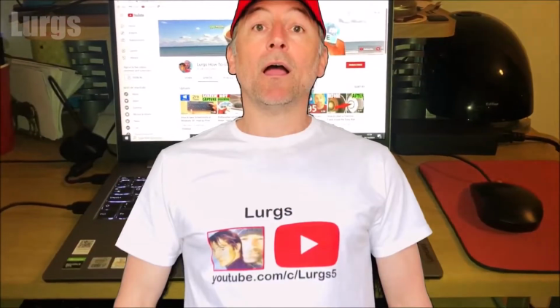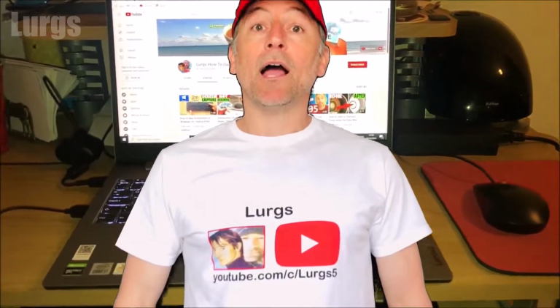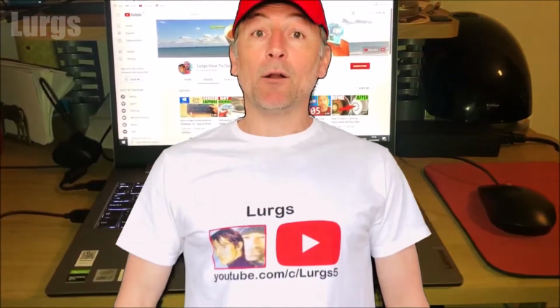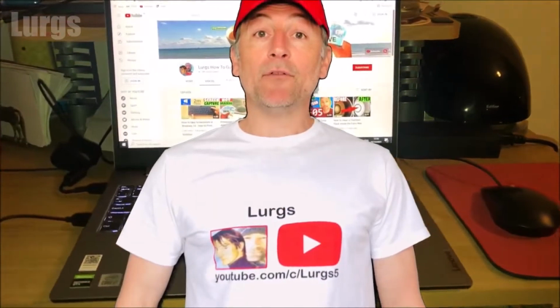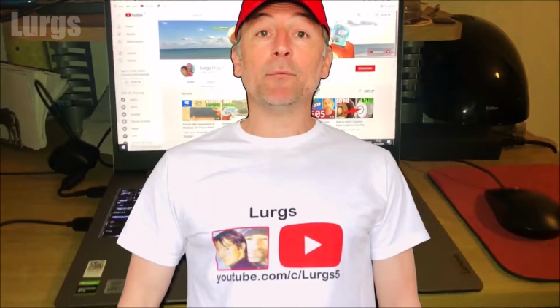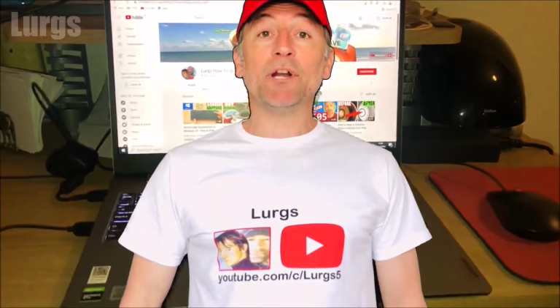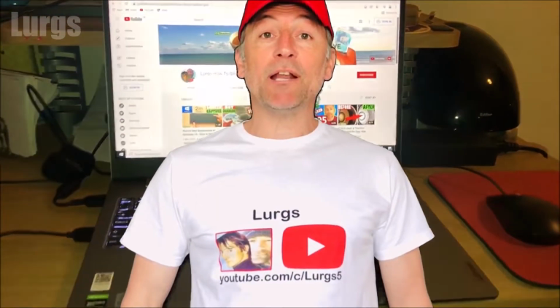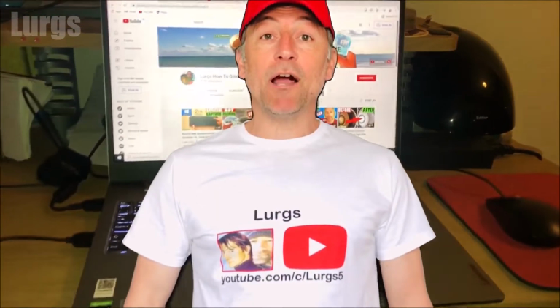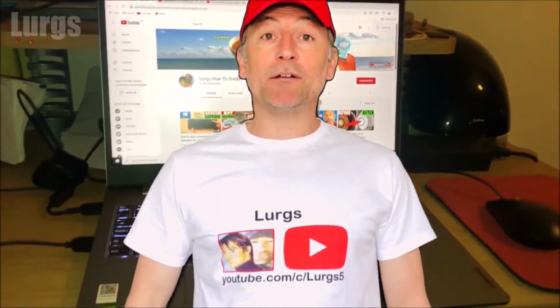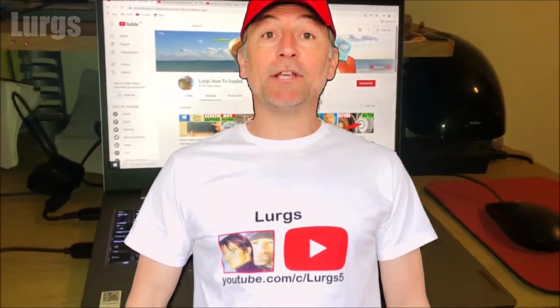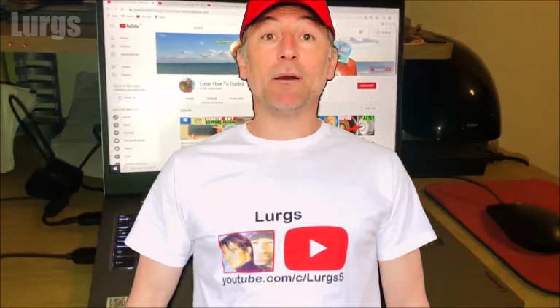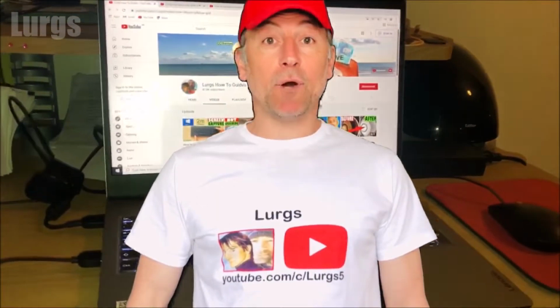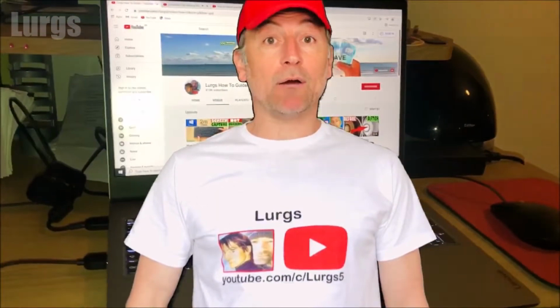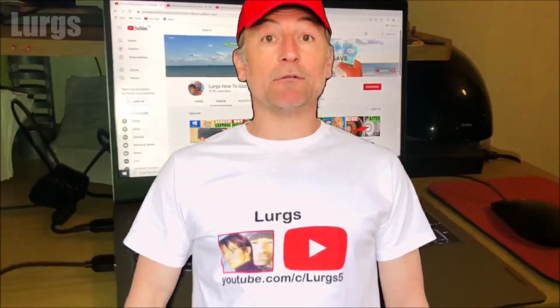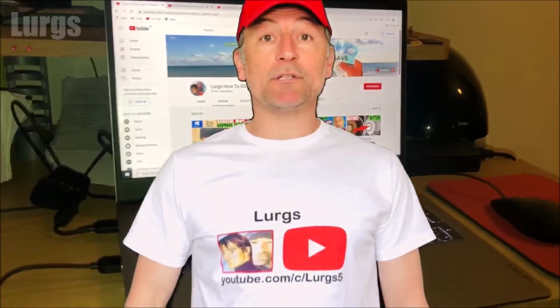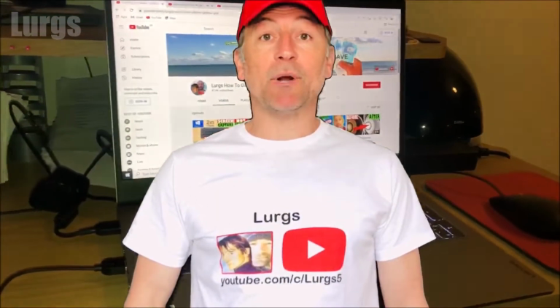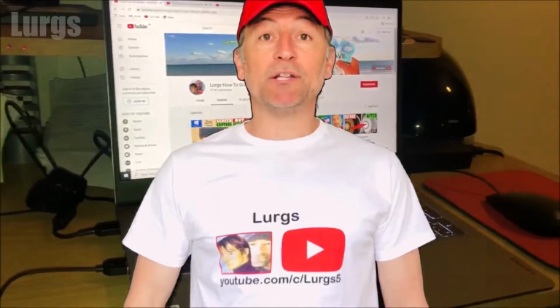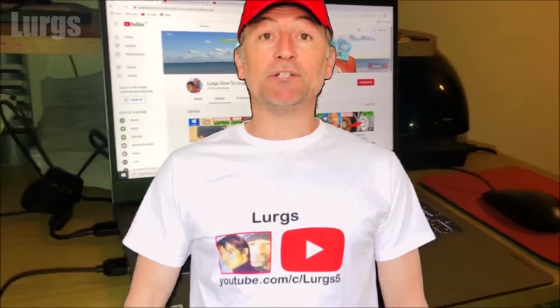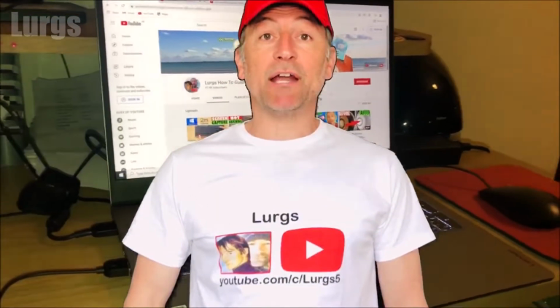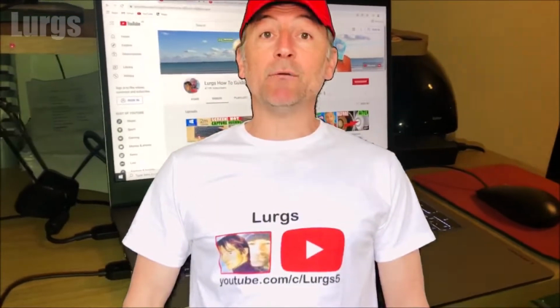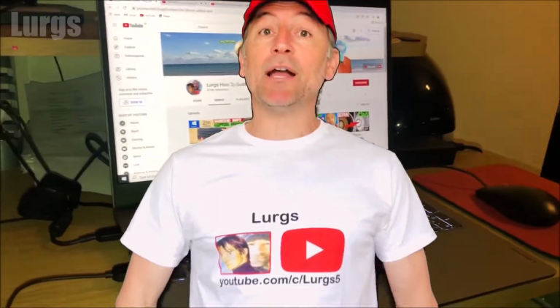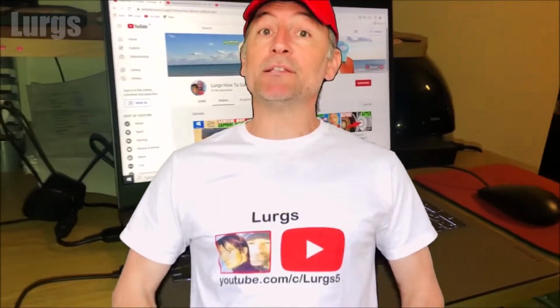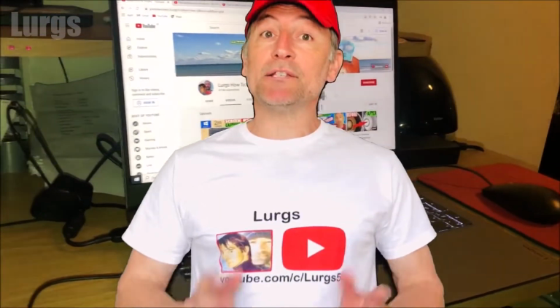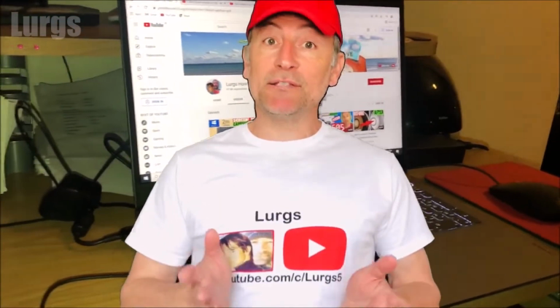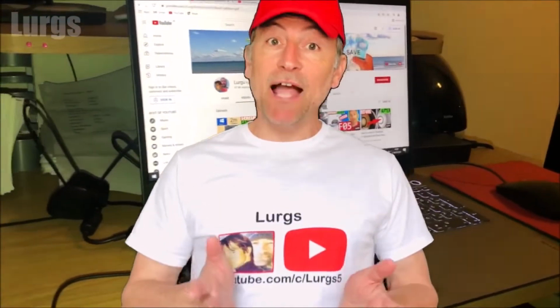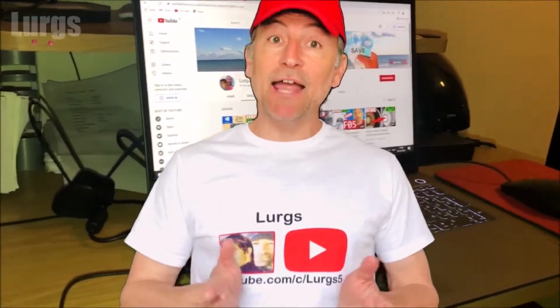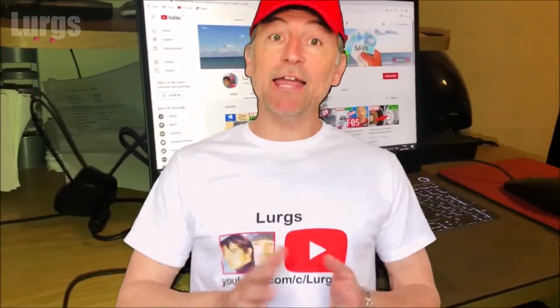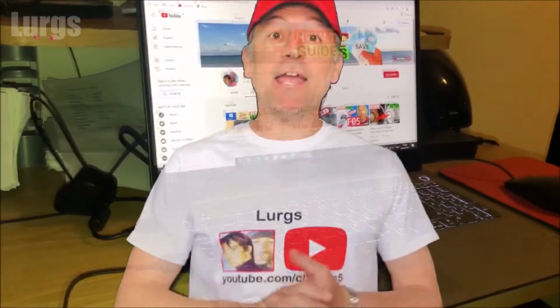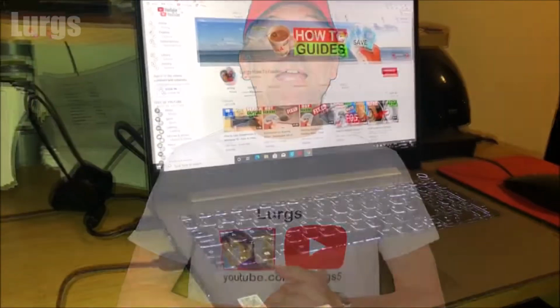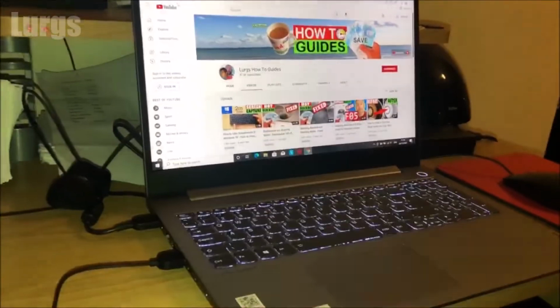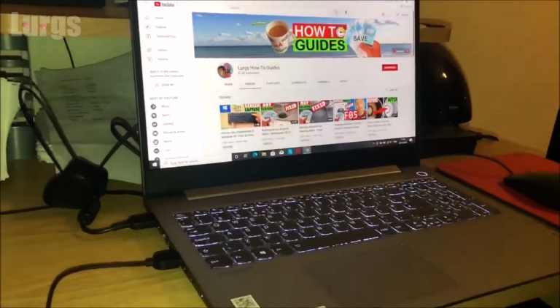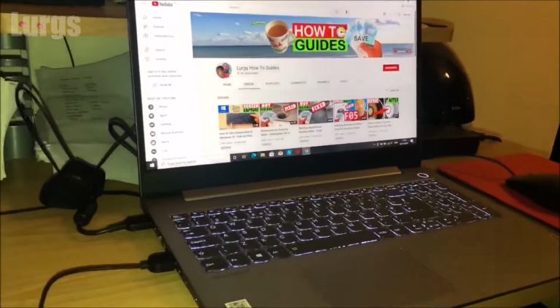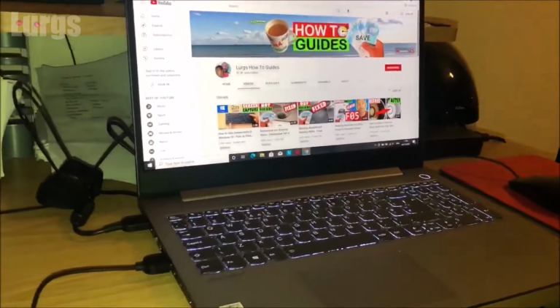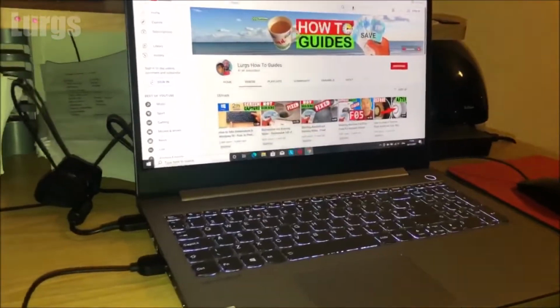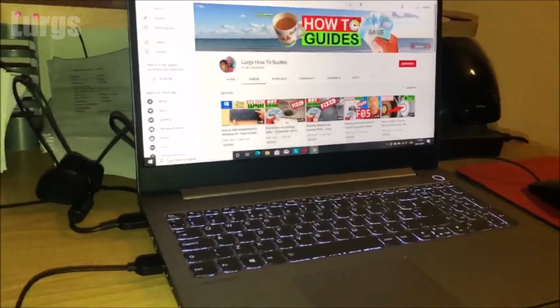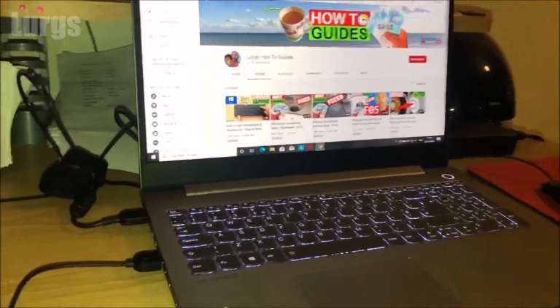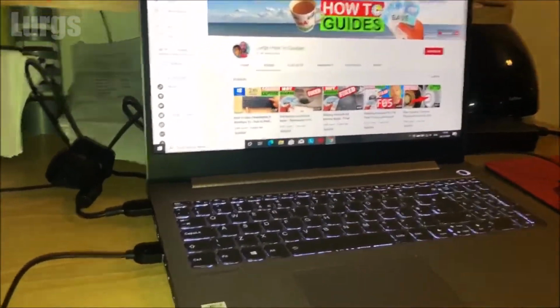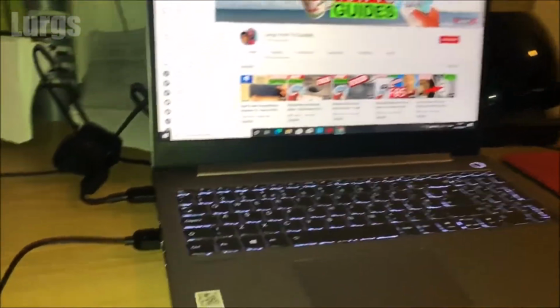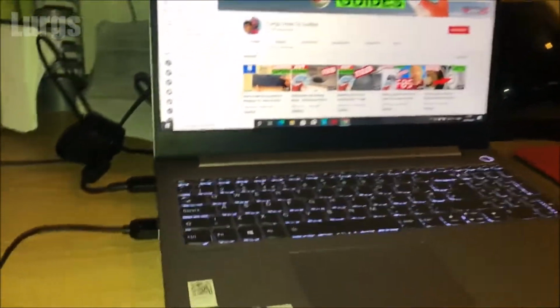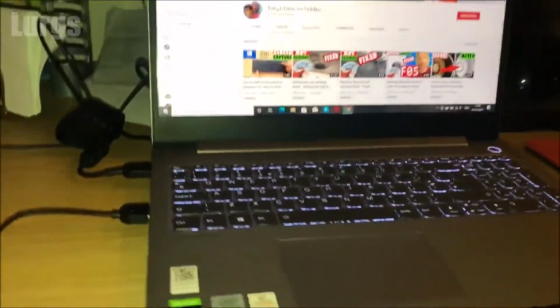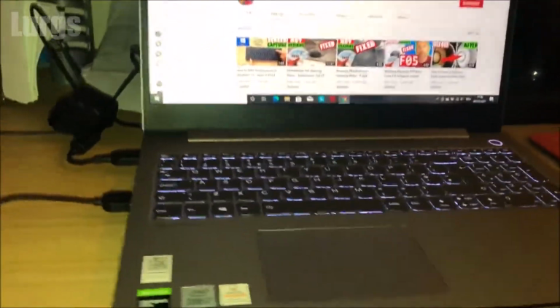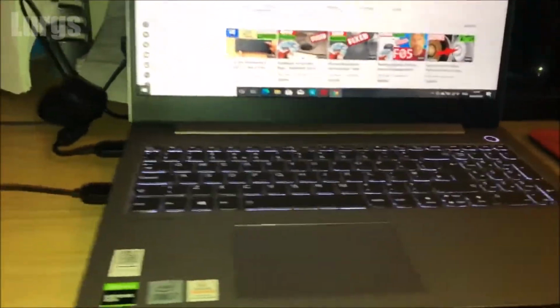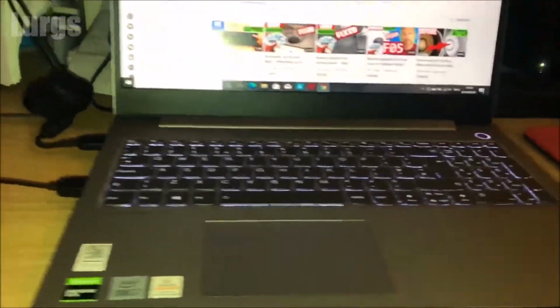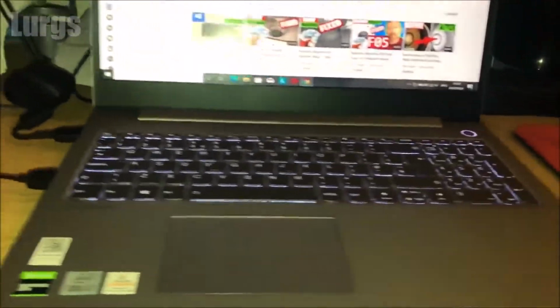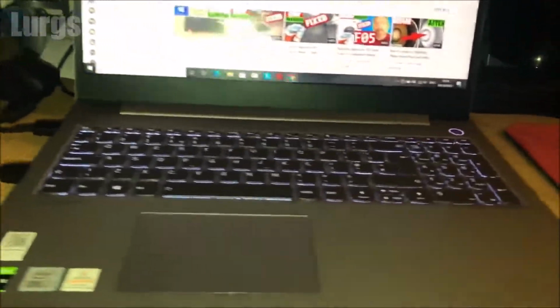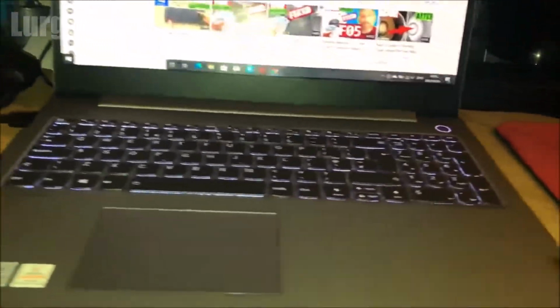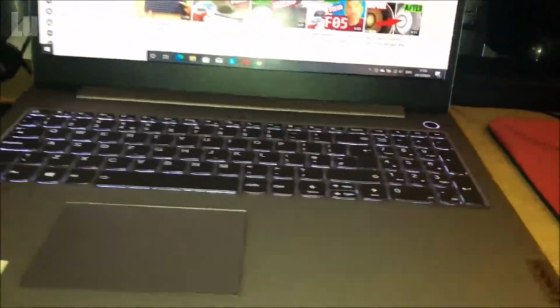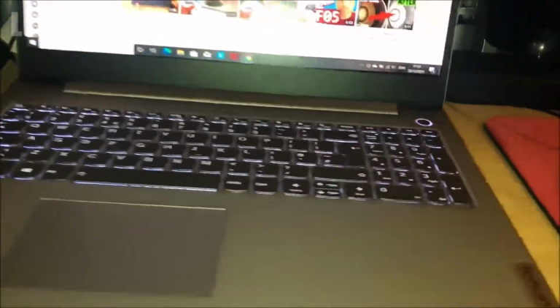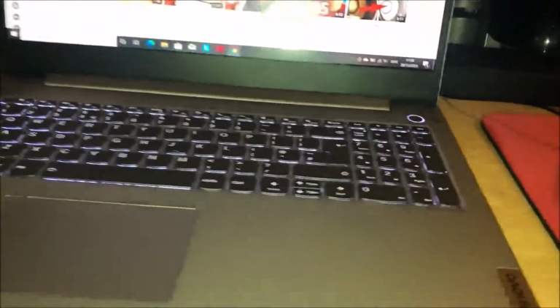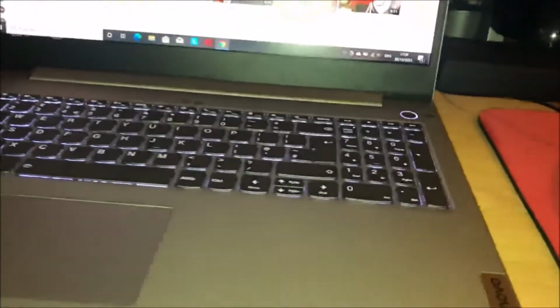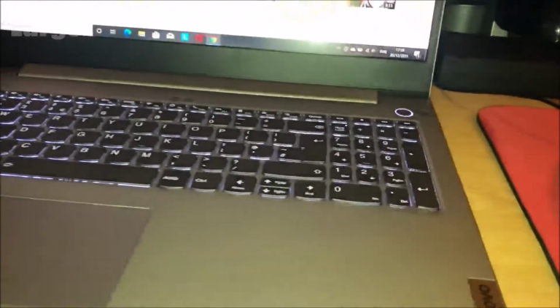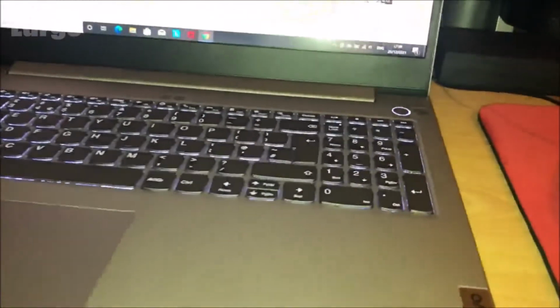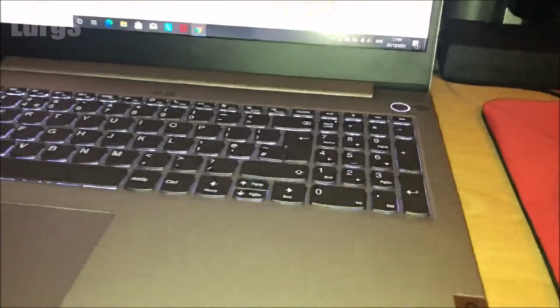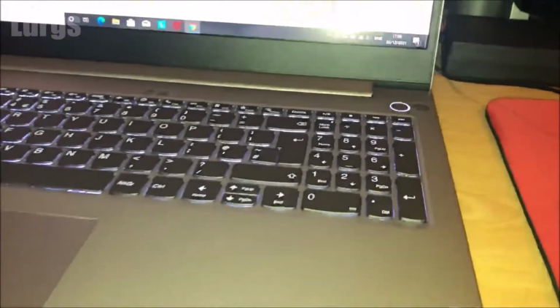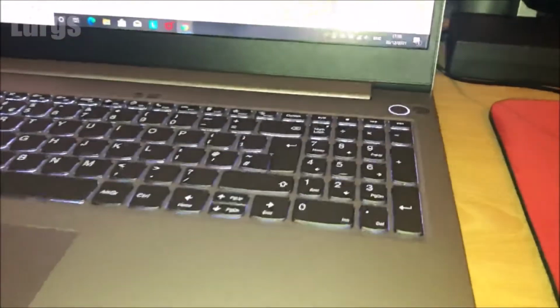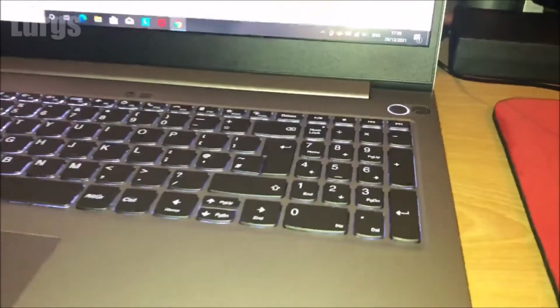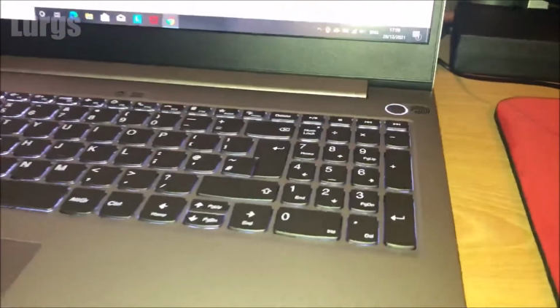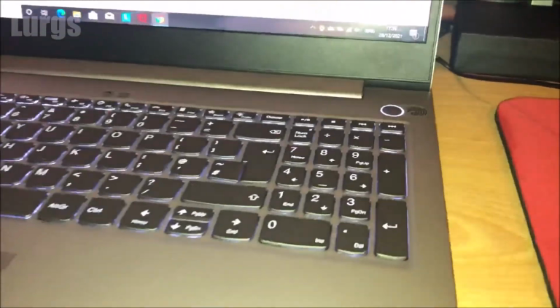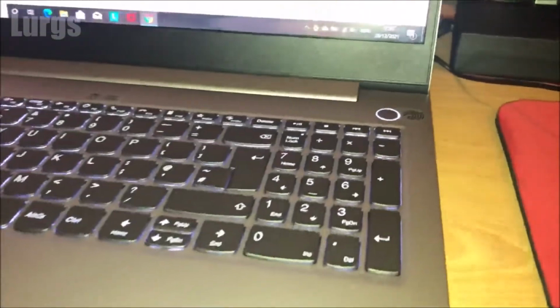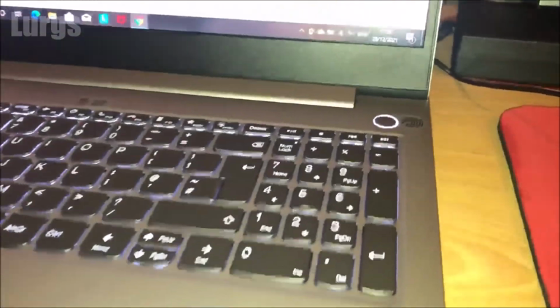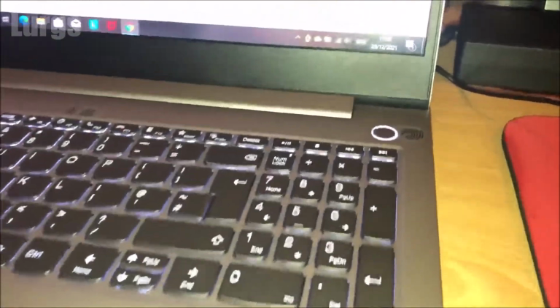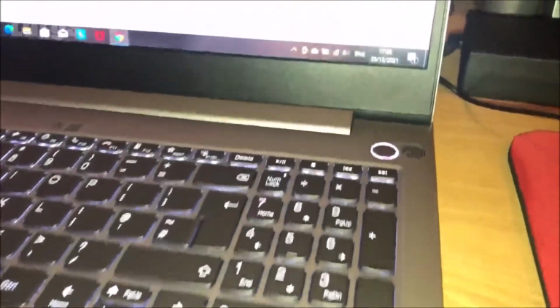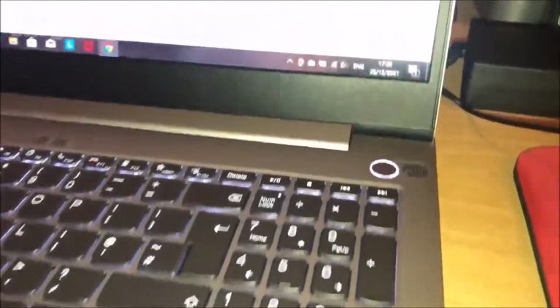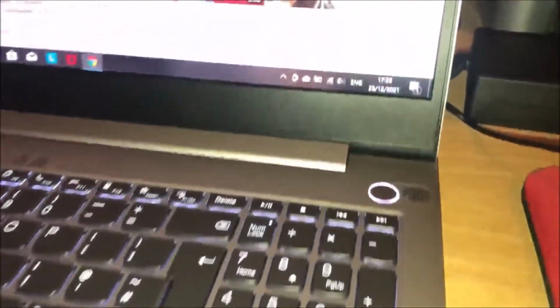Hello everybody, Lurgs here. Welcome to my channel. Today it's the Lenovo ThinkBook and how to turn on the keyboard lights.